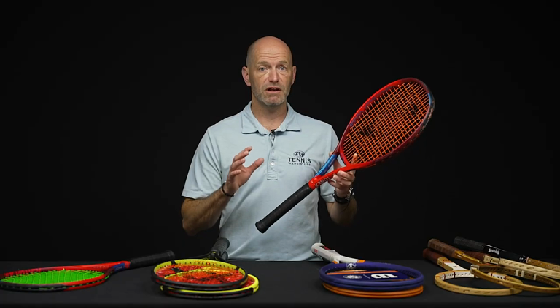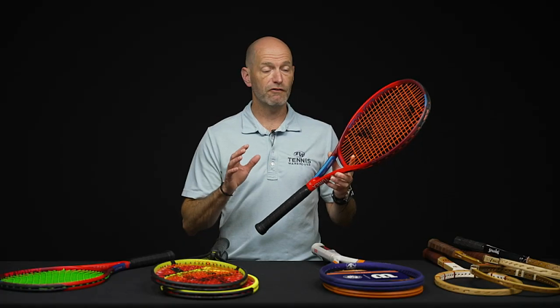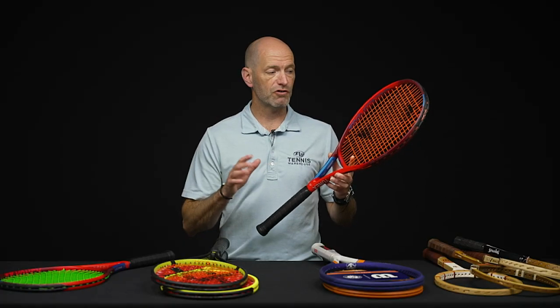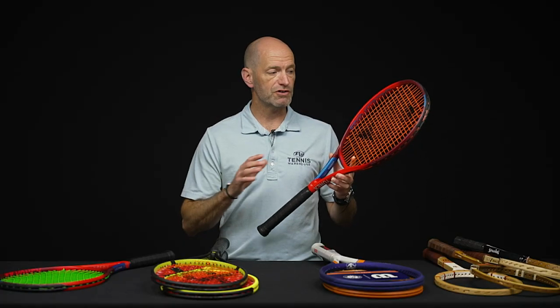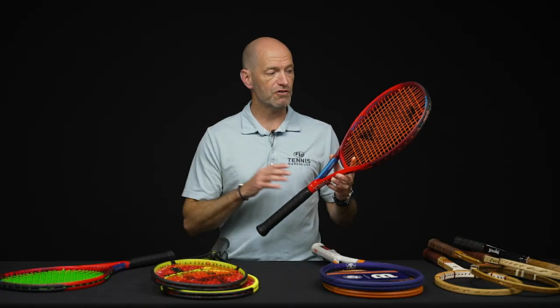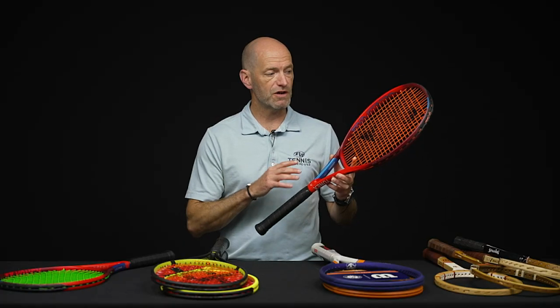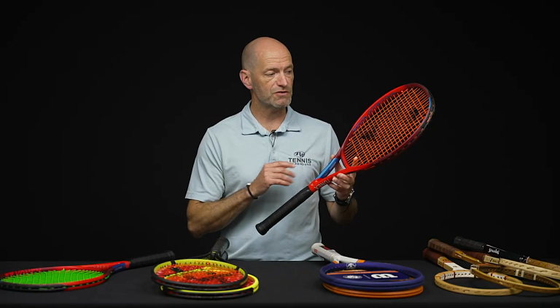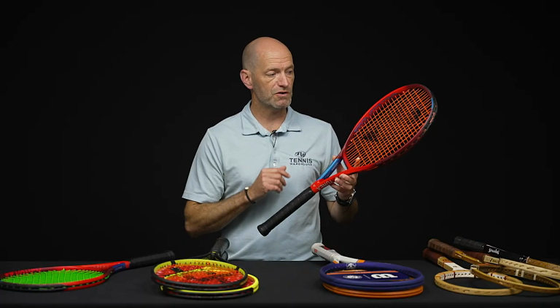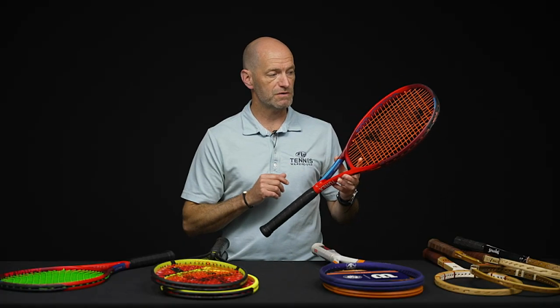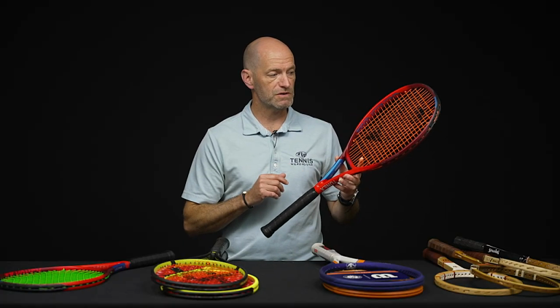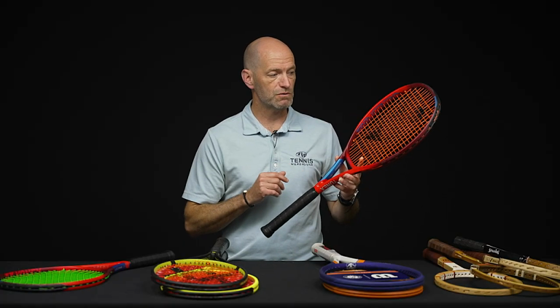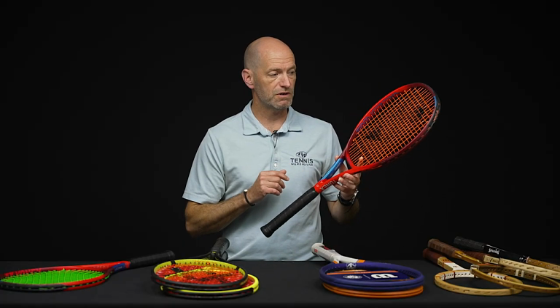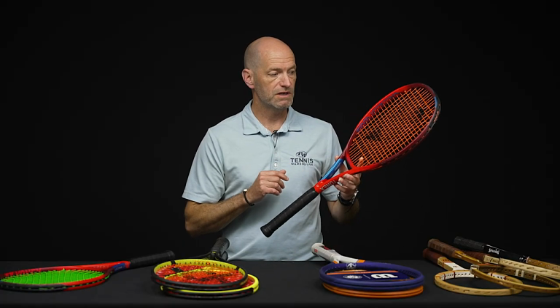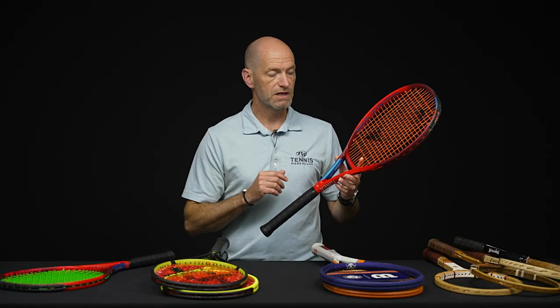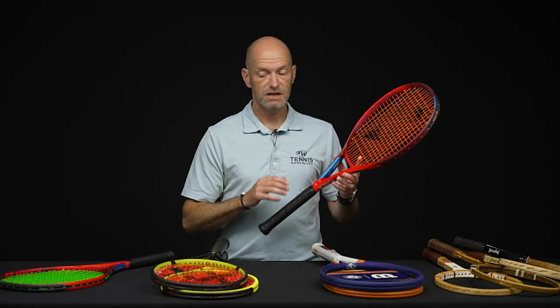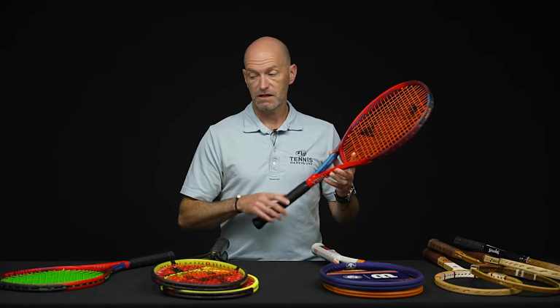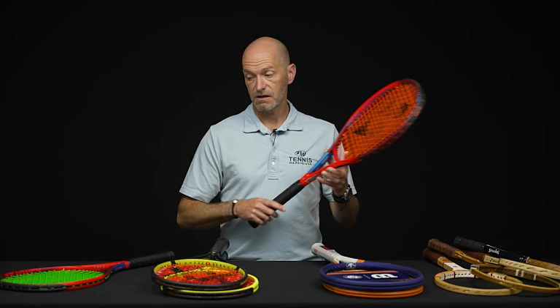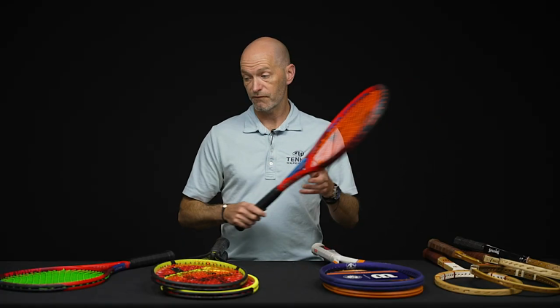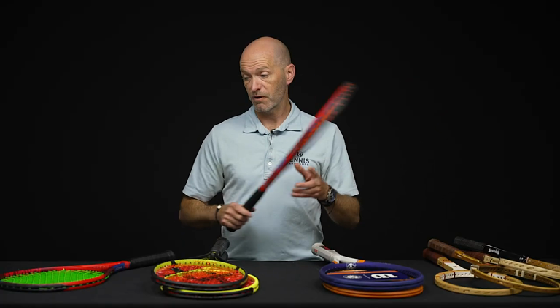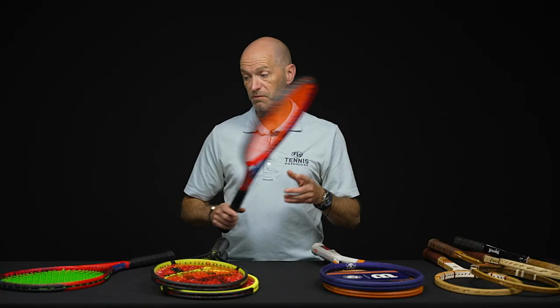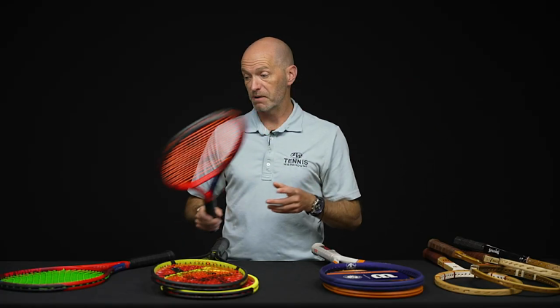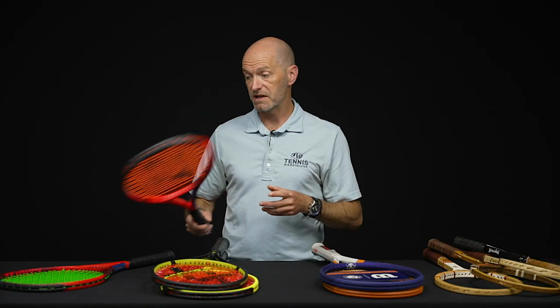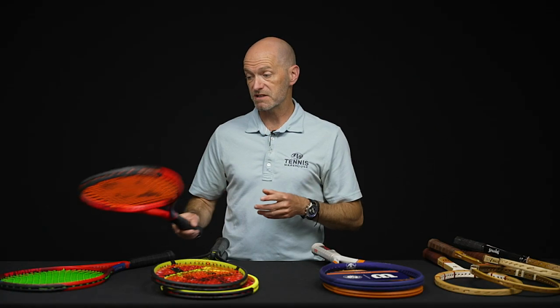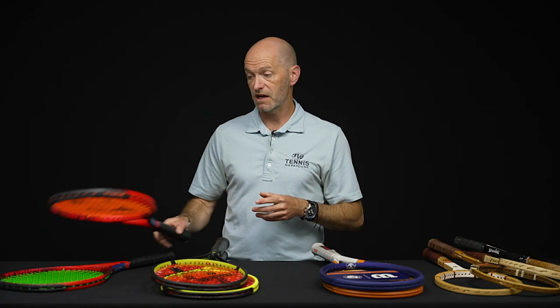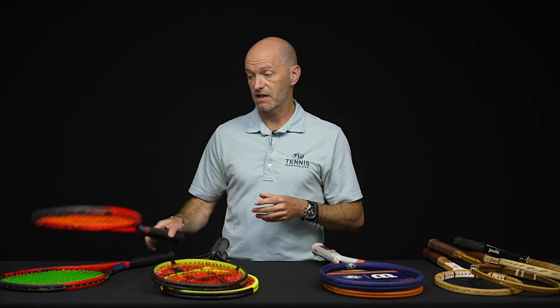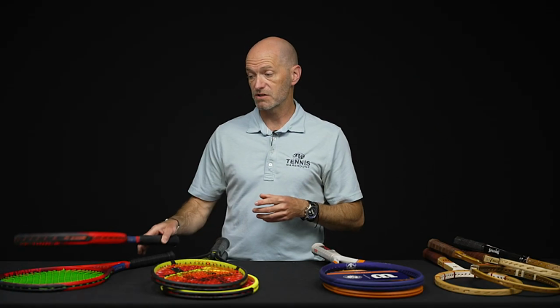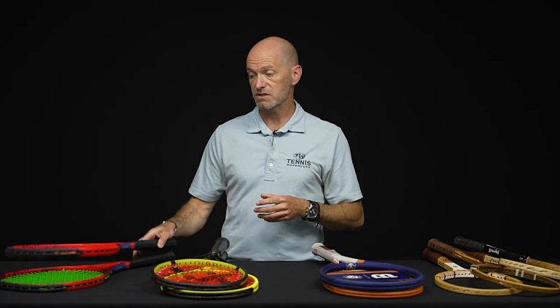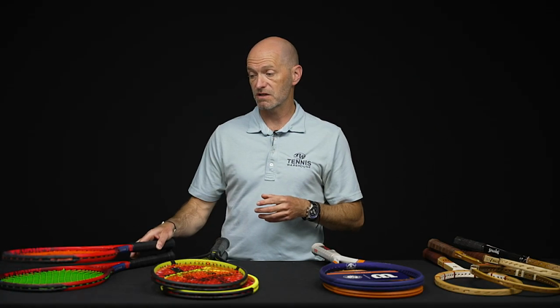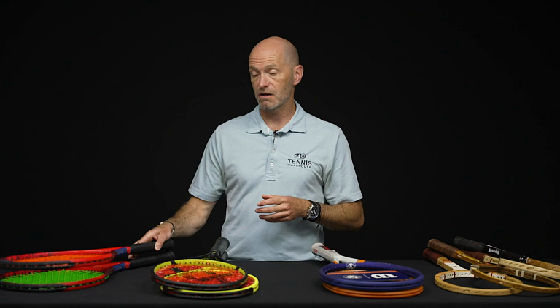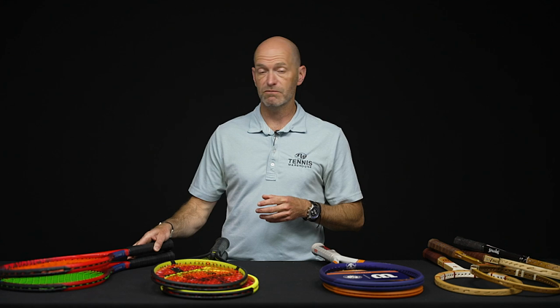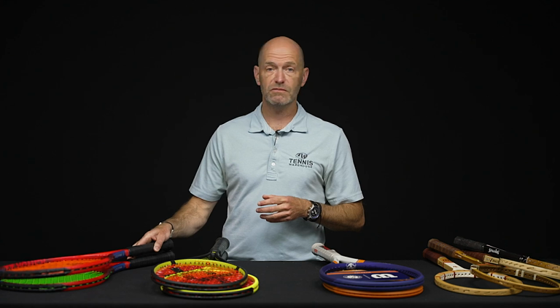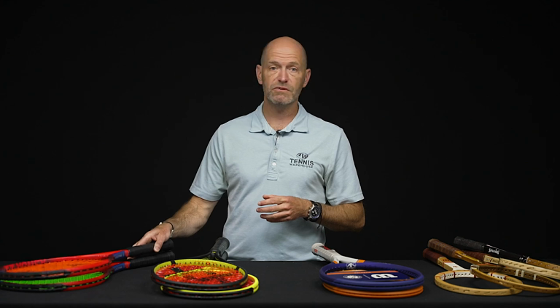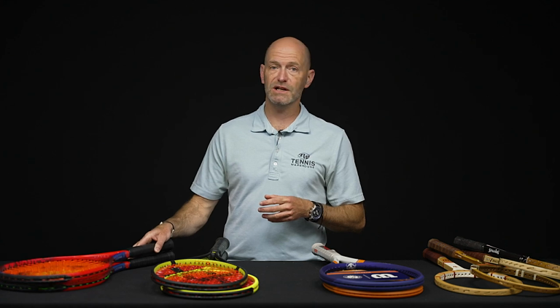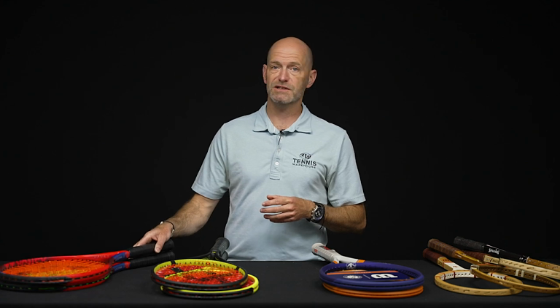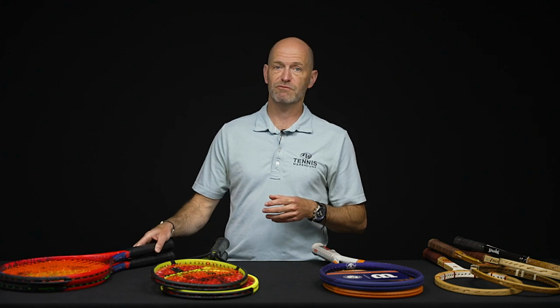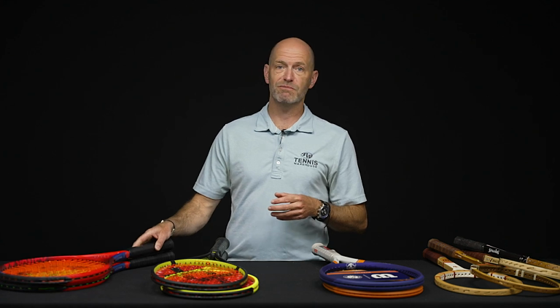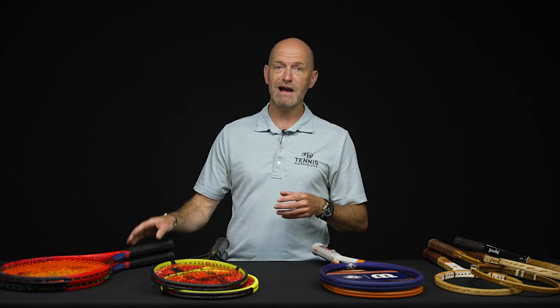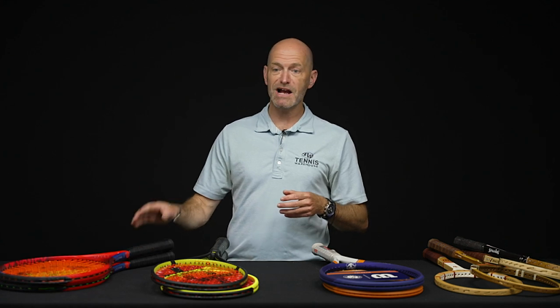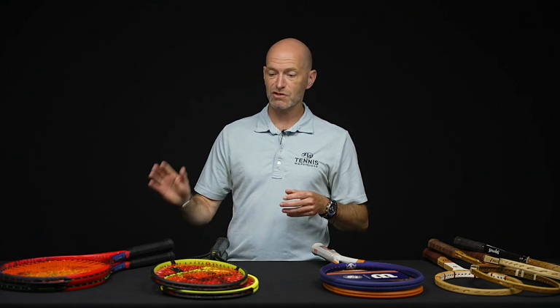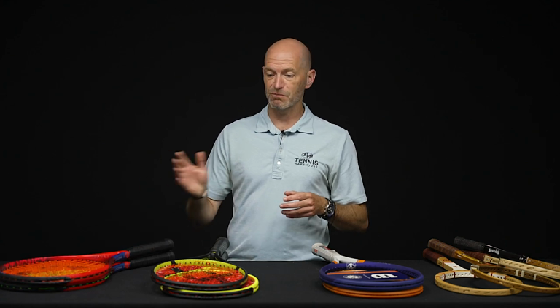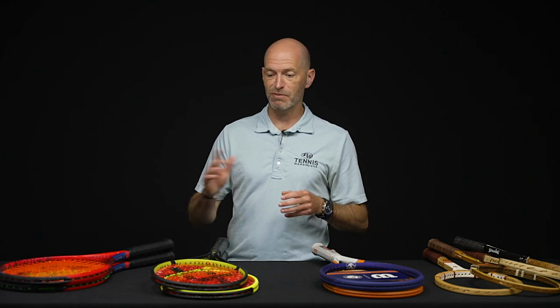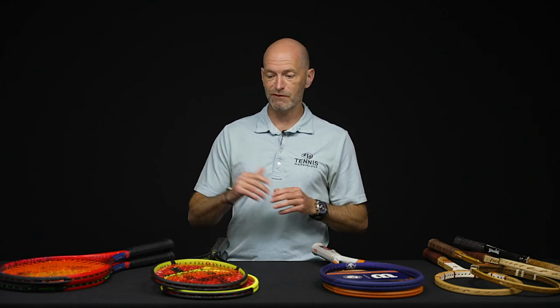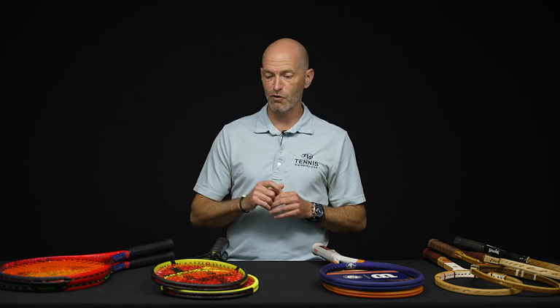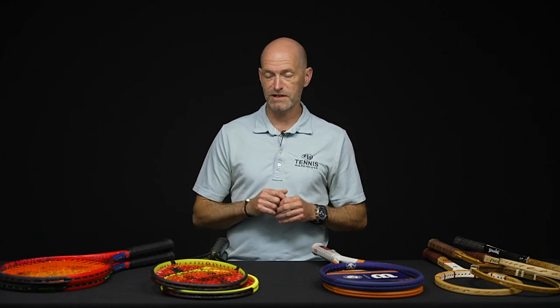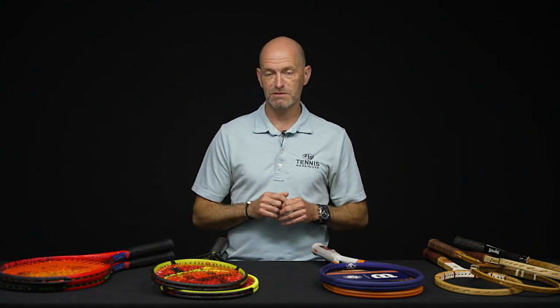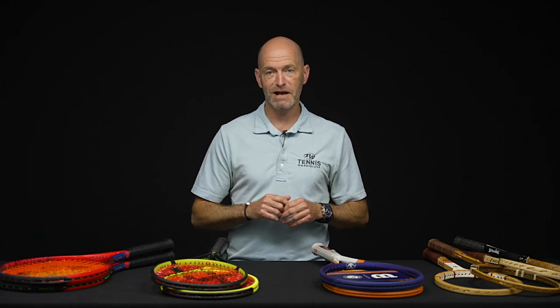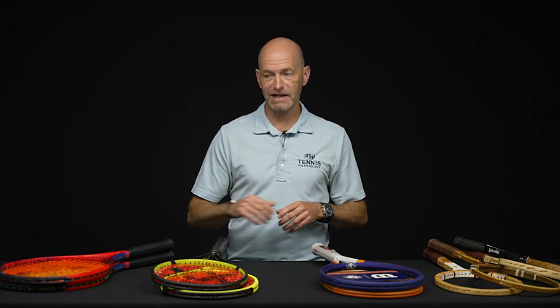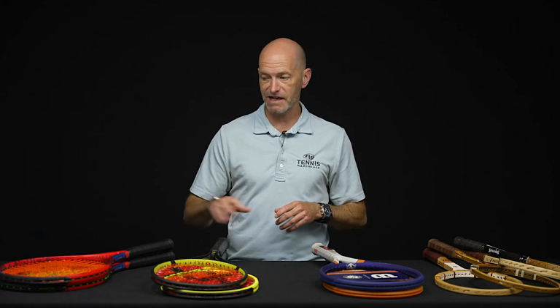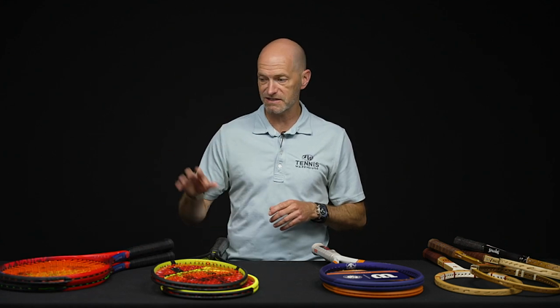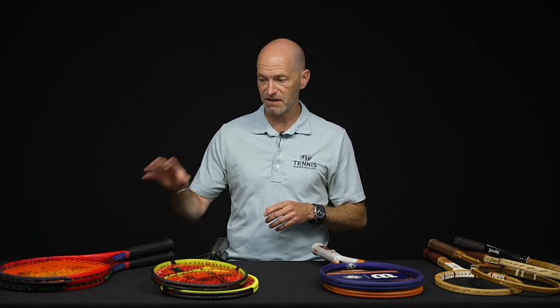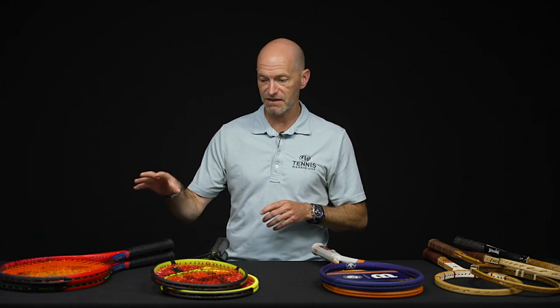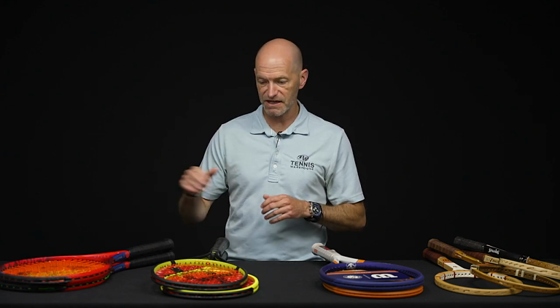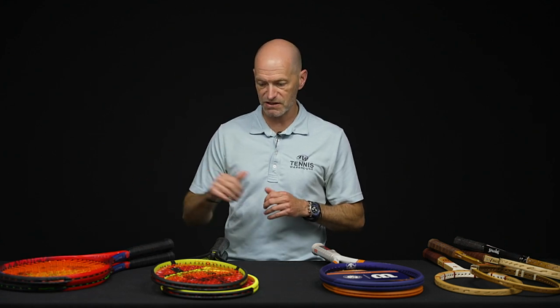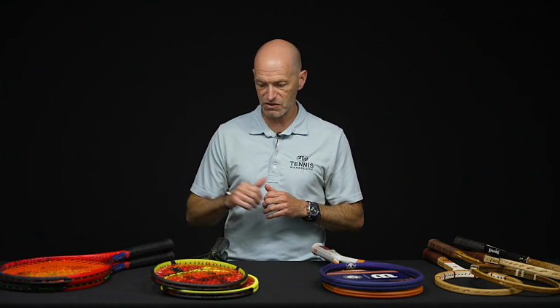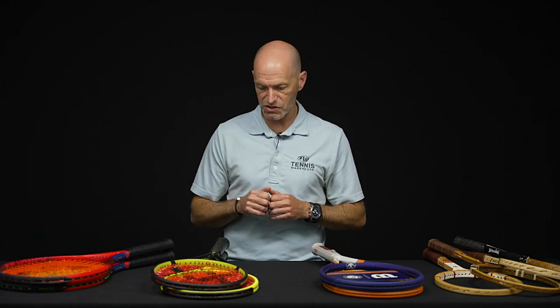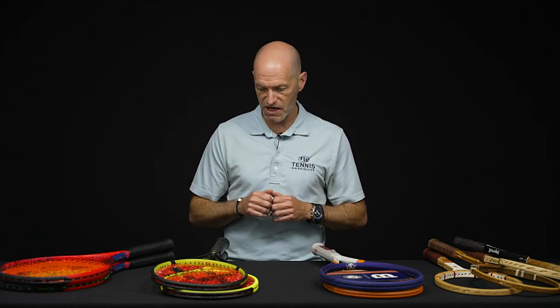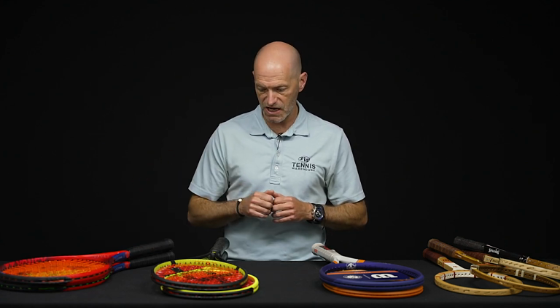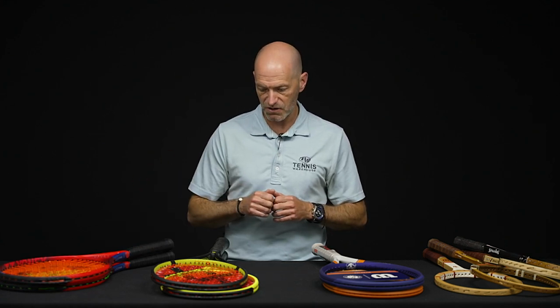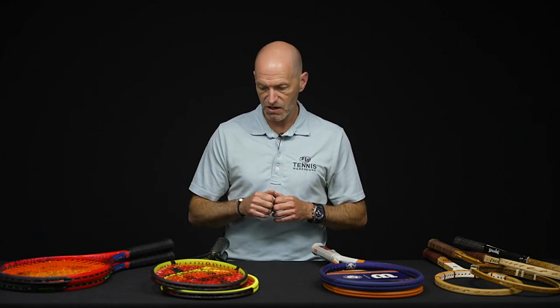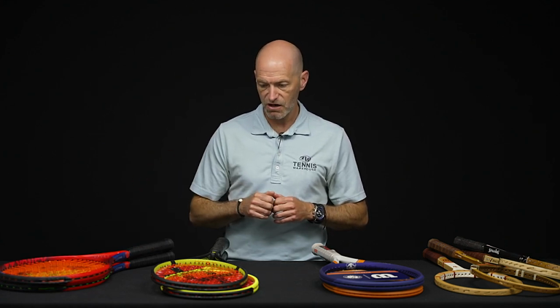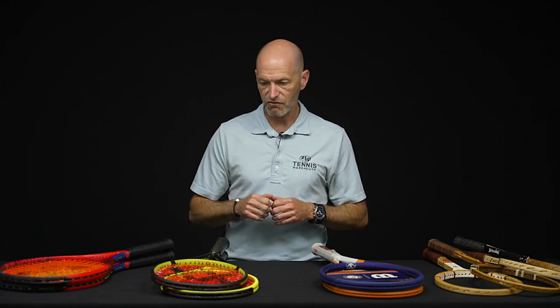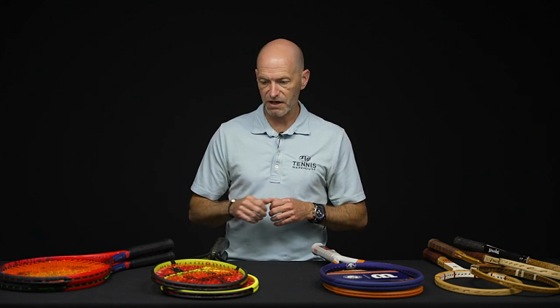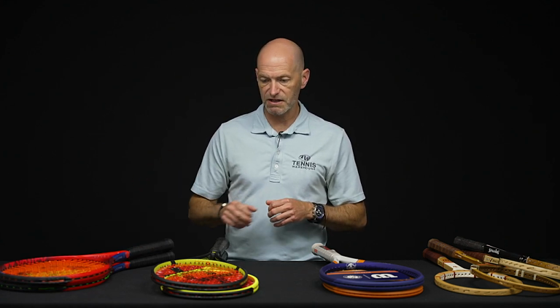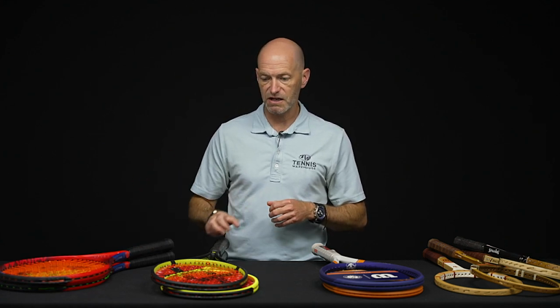With a 100 square inch head size you get a lot of power and spin. I love crushing groundstrokes with this one — from the baseline if you like to mash on big forehands and backhands, that is your jam right there.